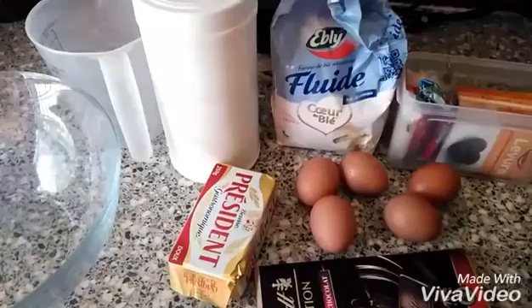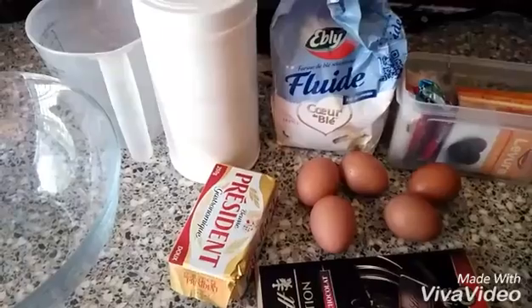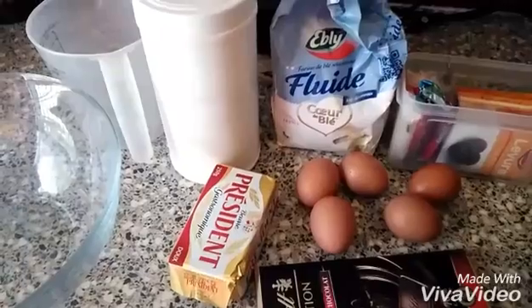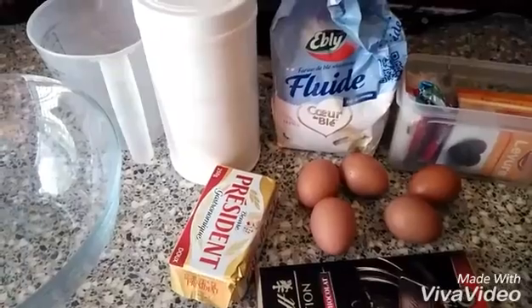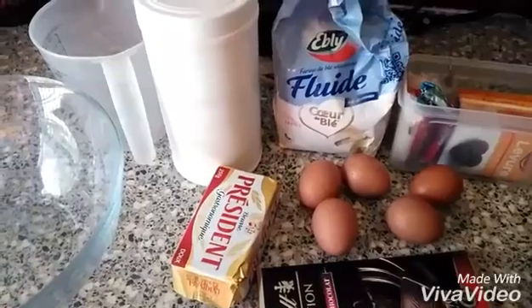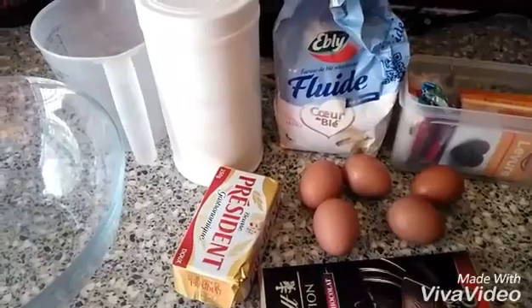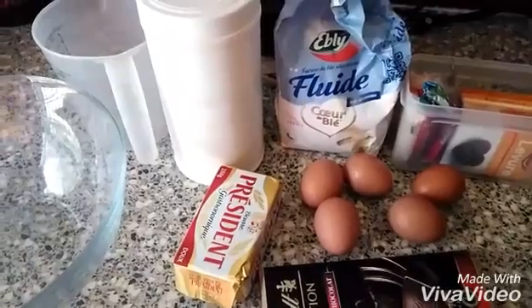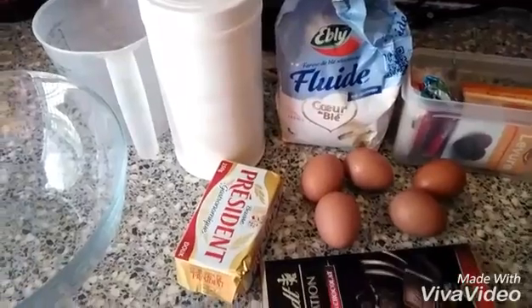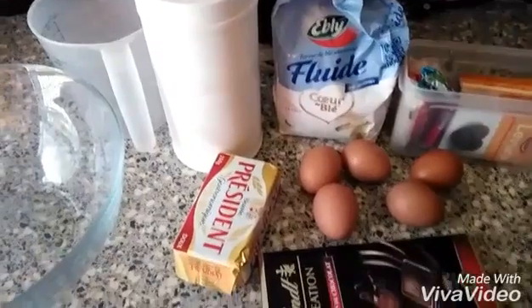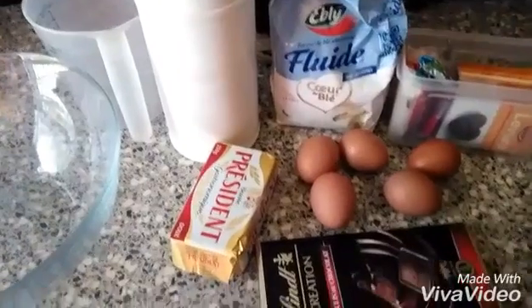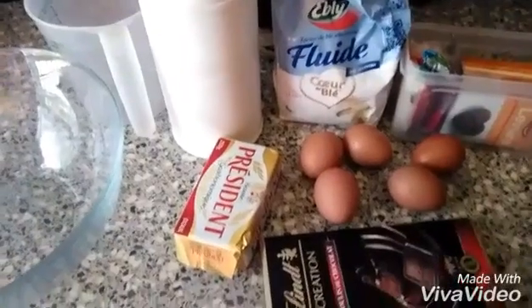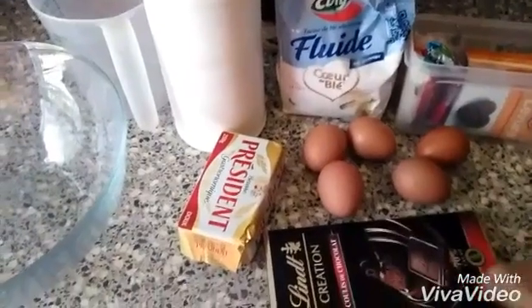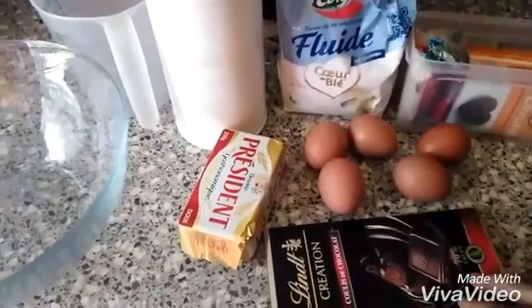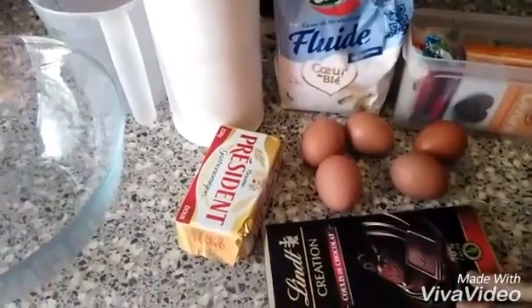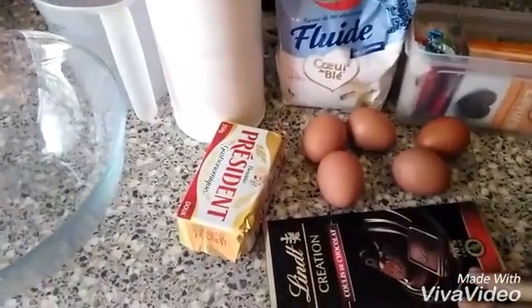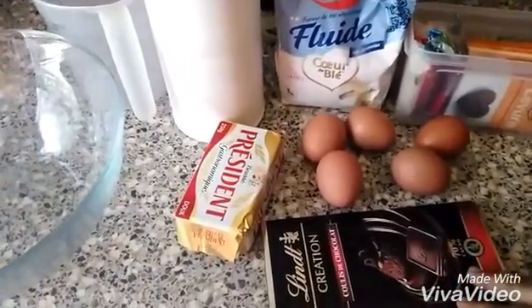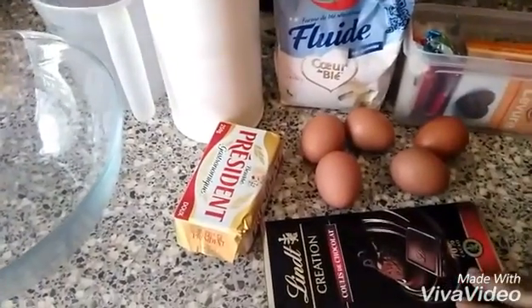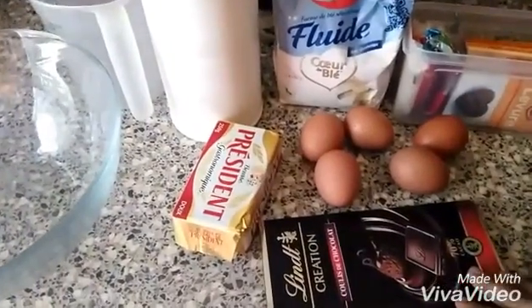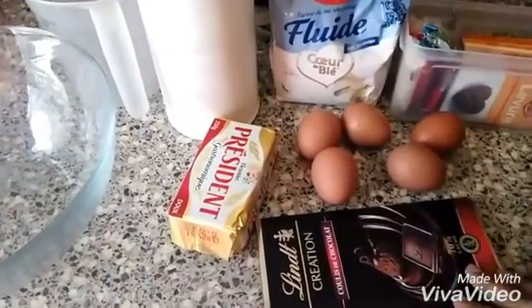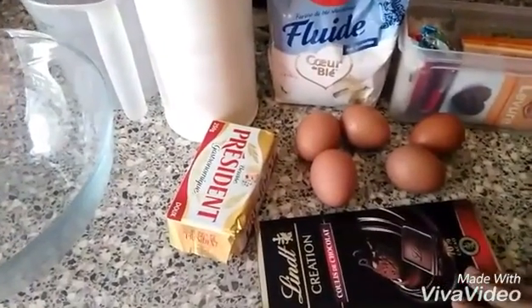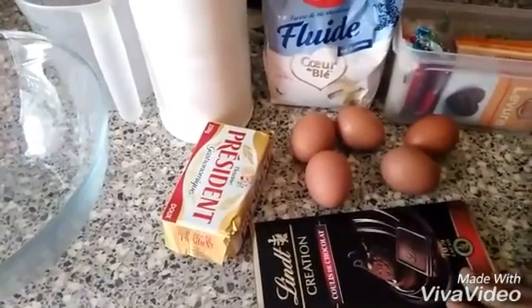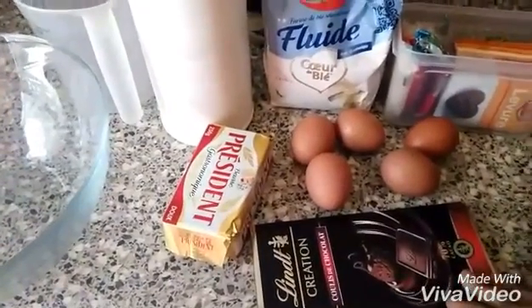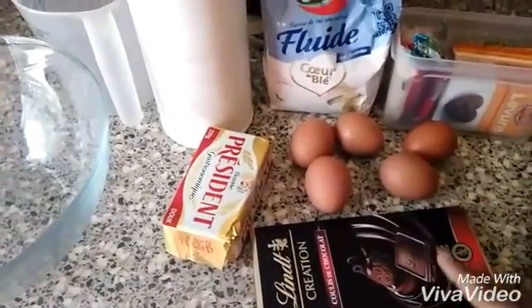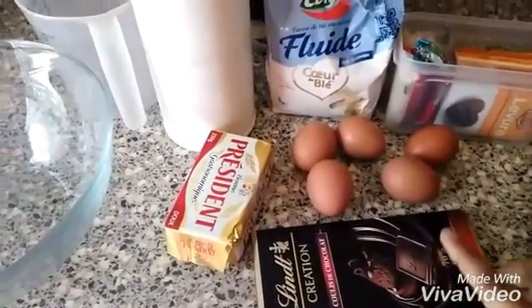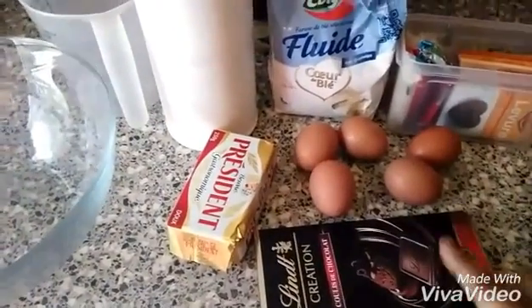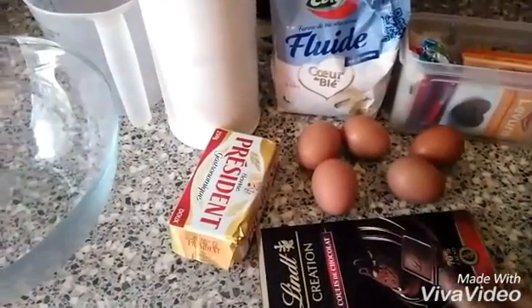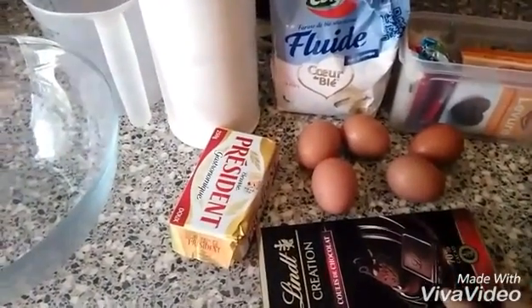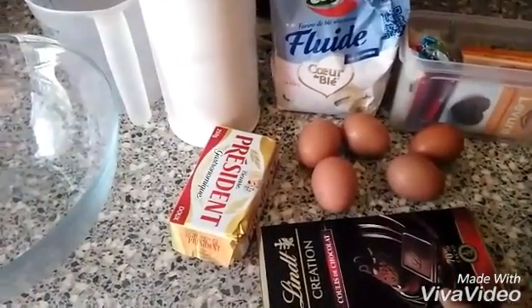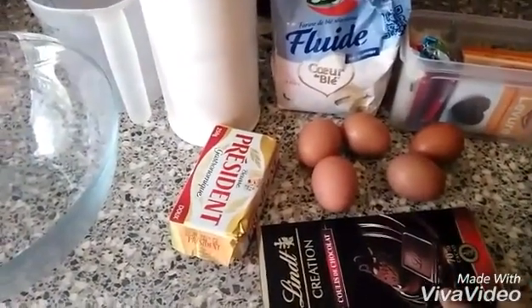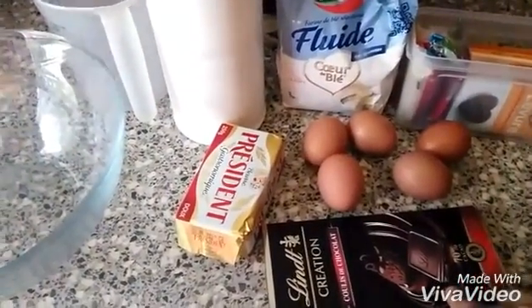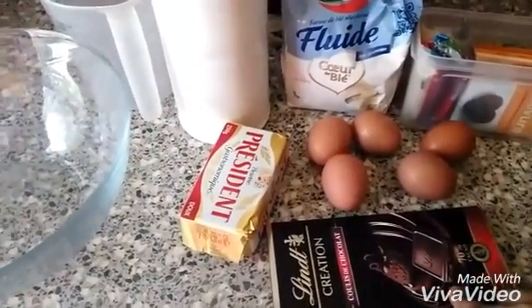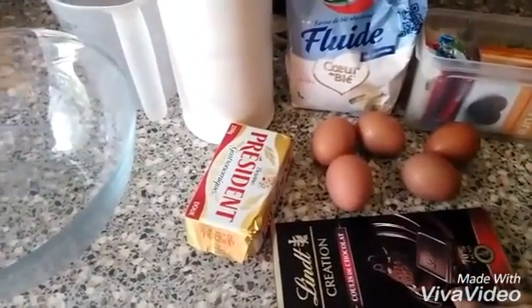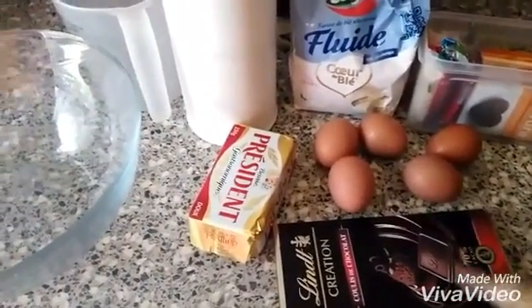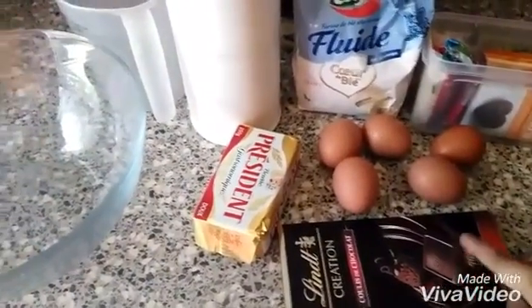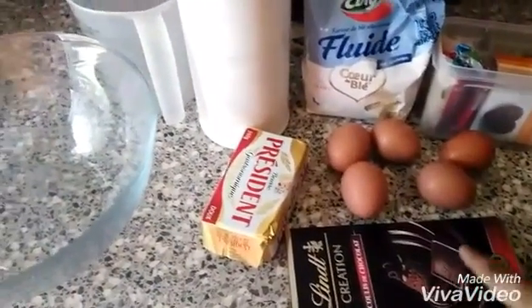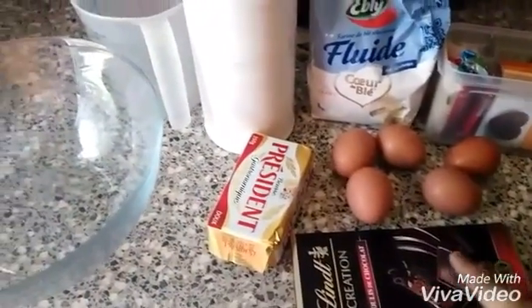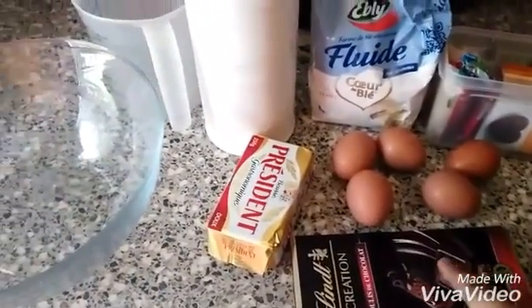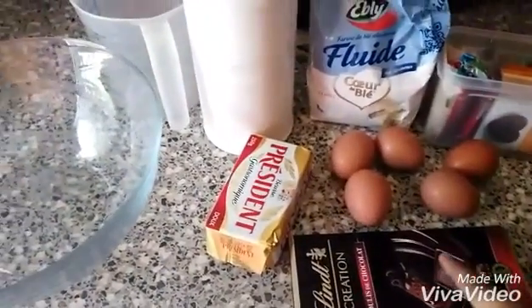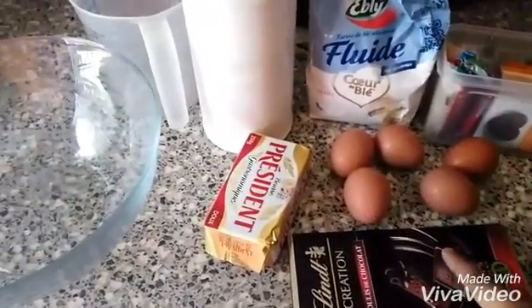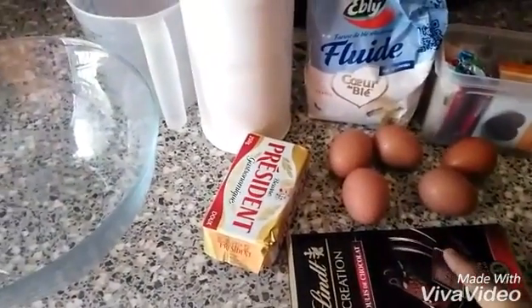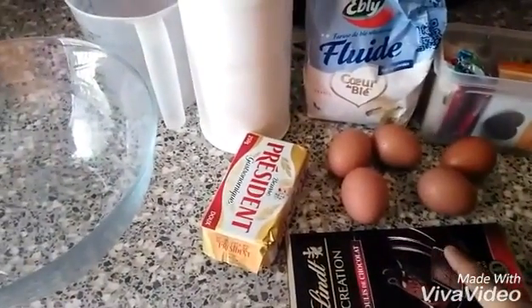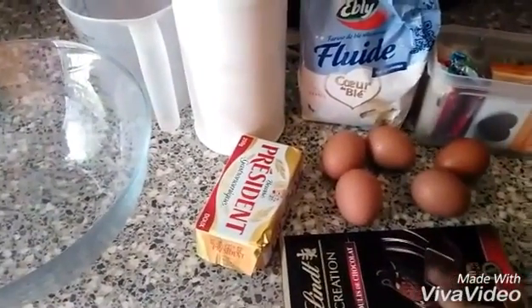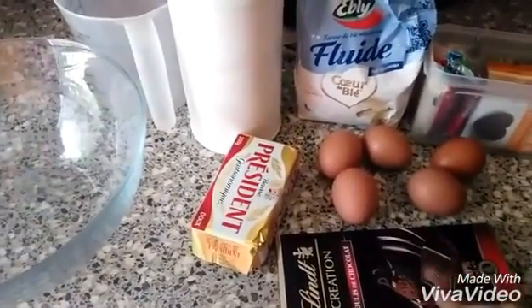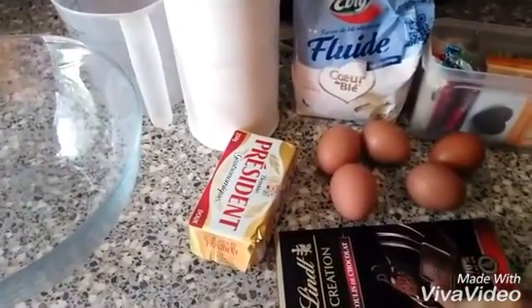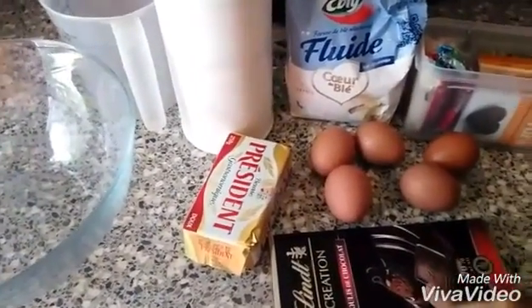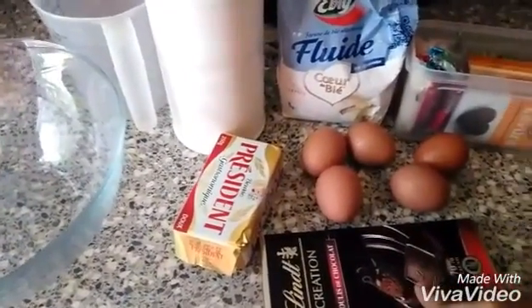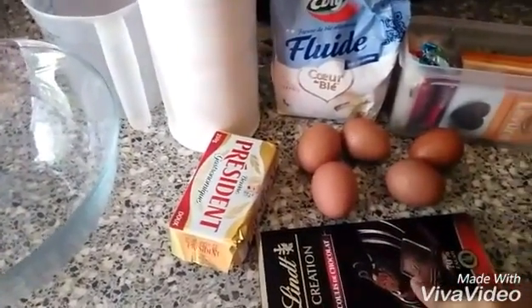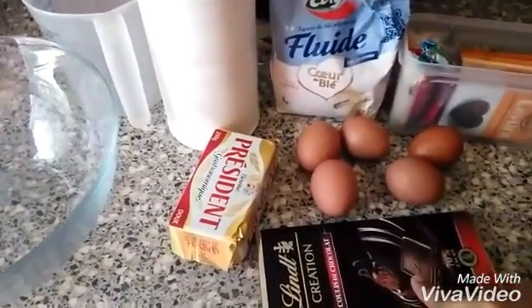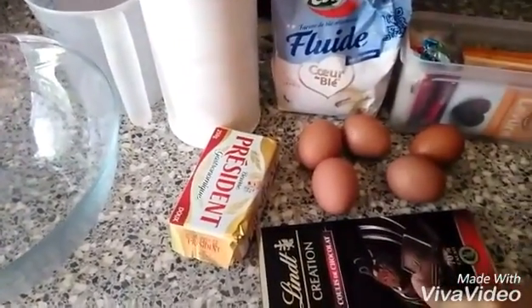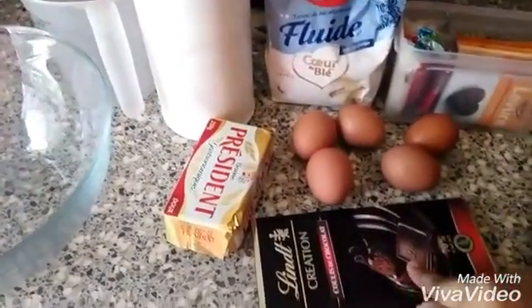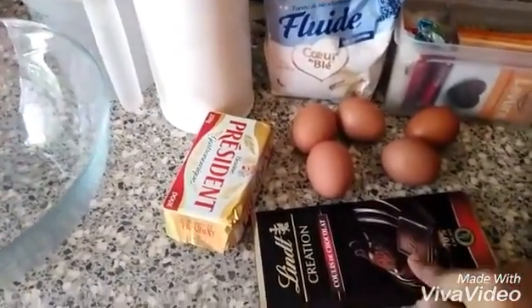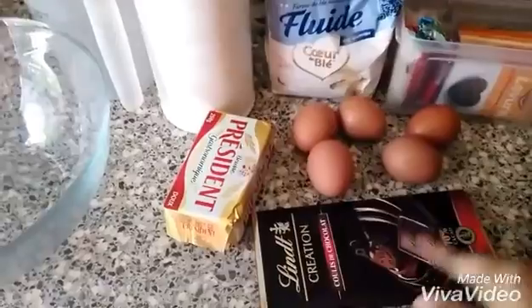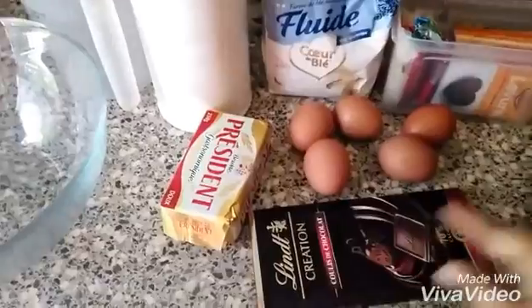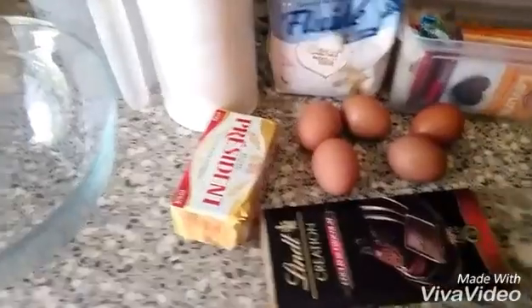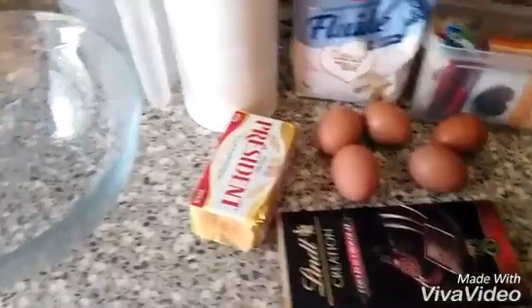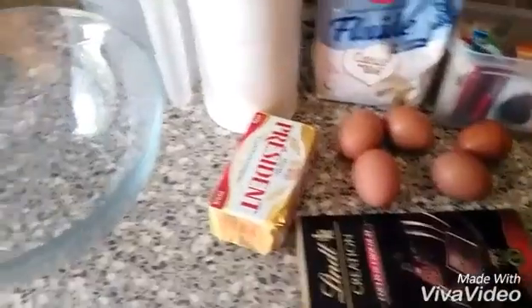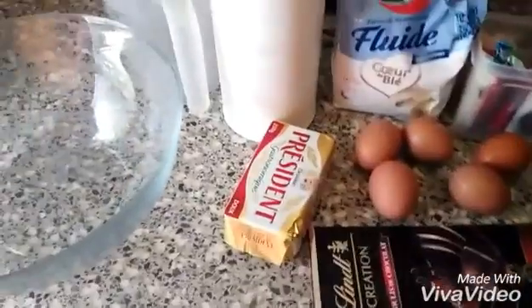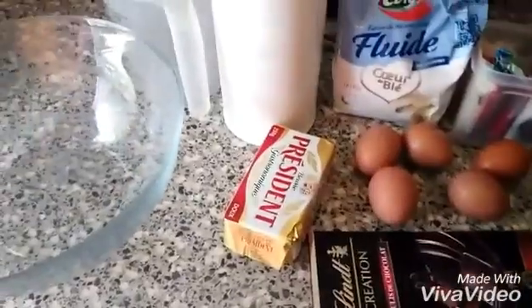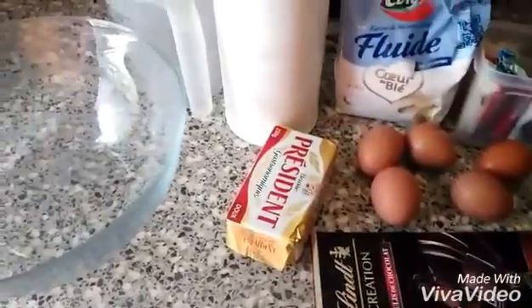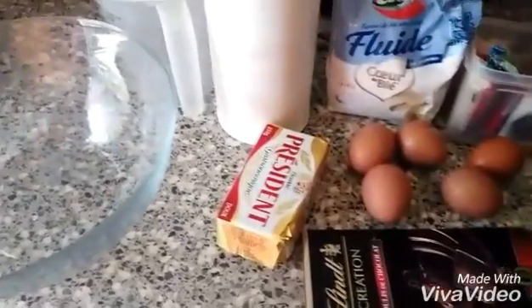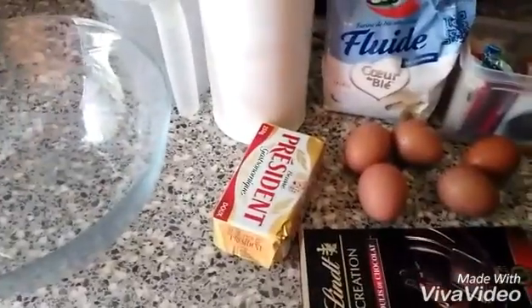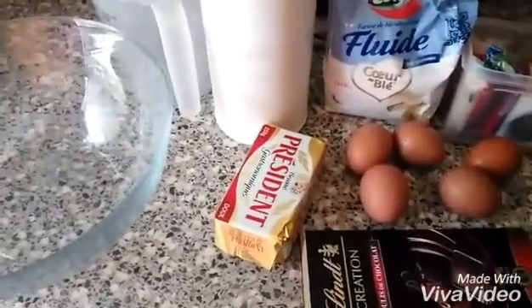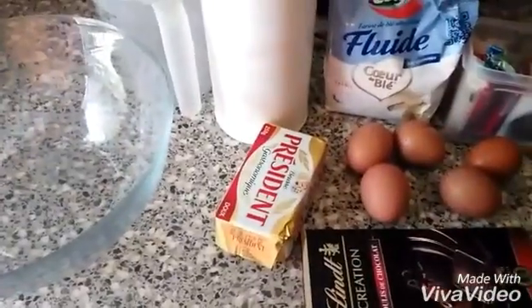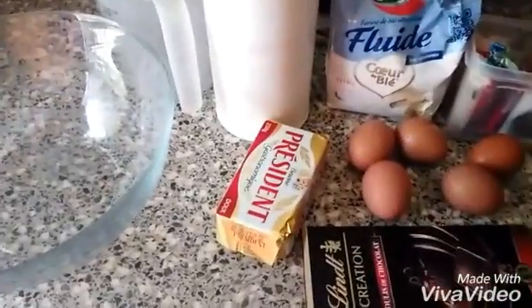Hi friends, I am going to share my recipe of chocolate cake with you.